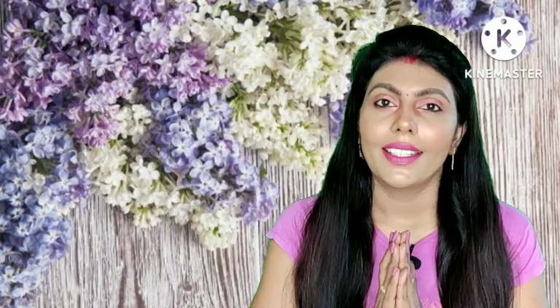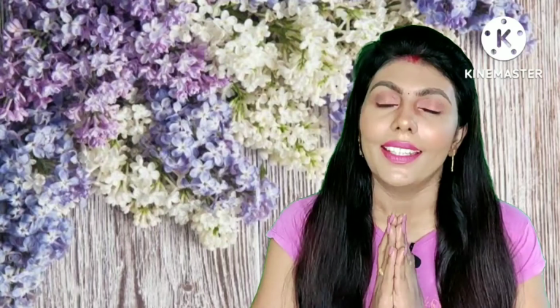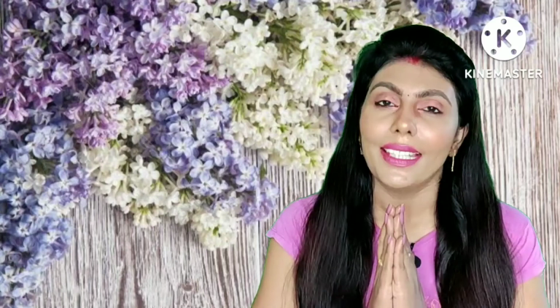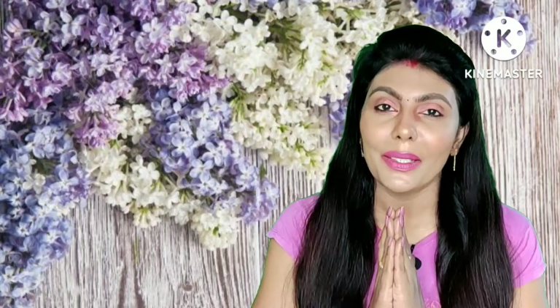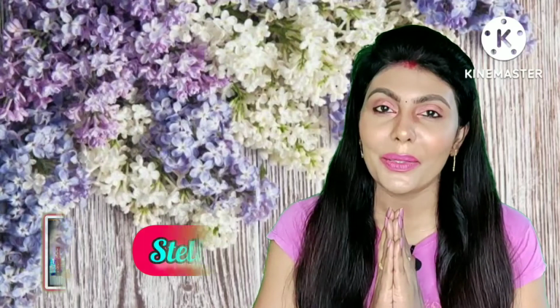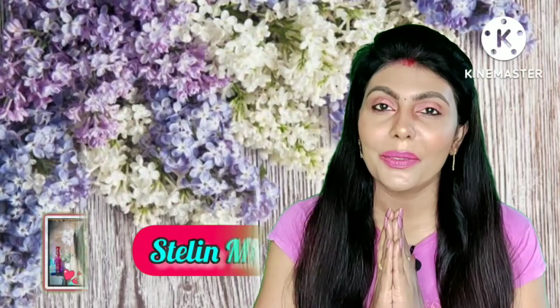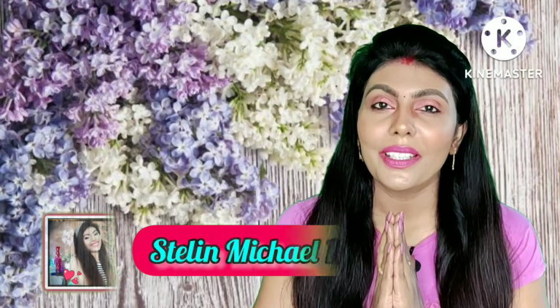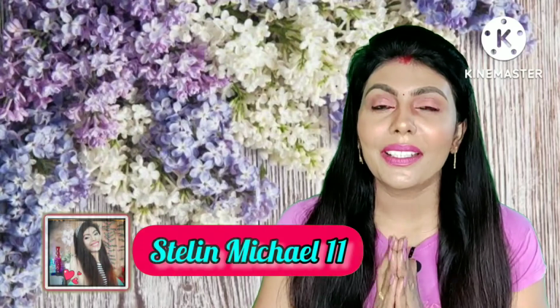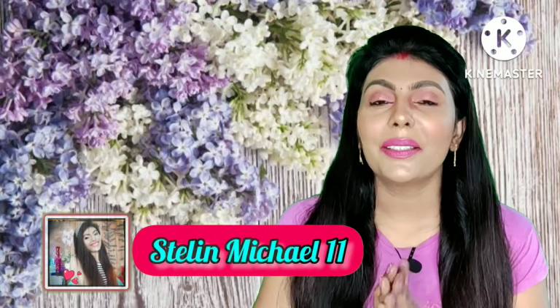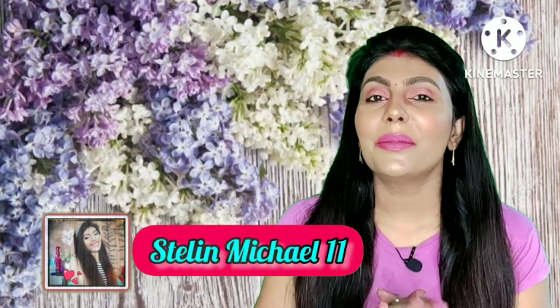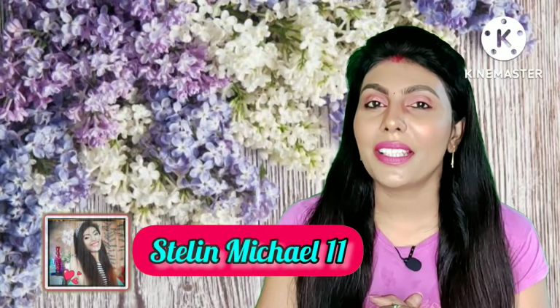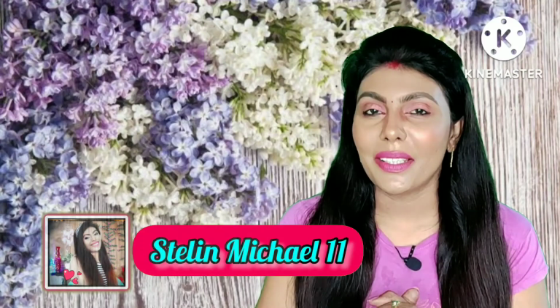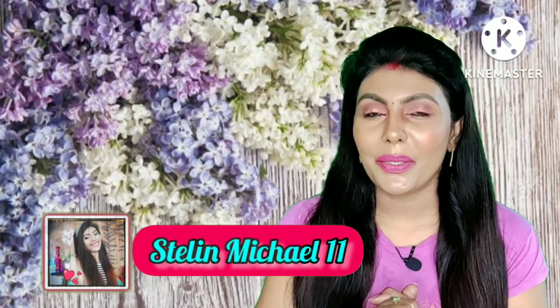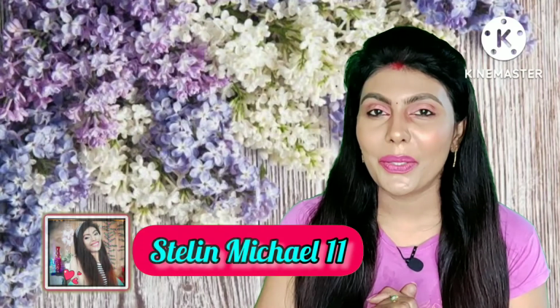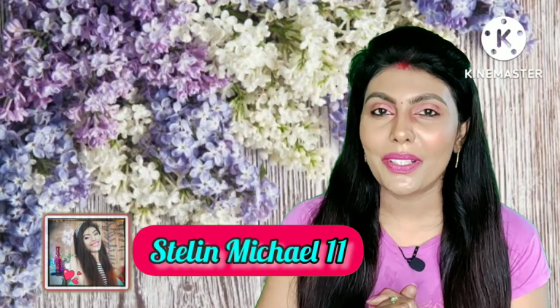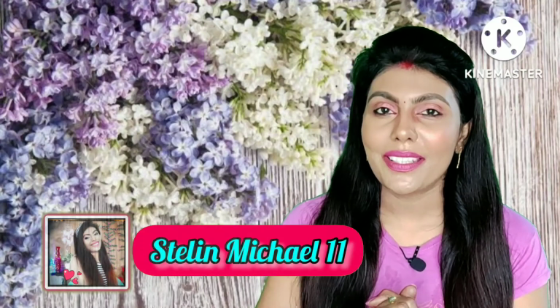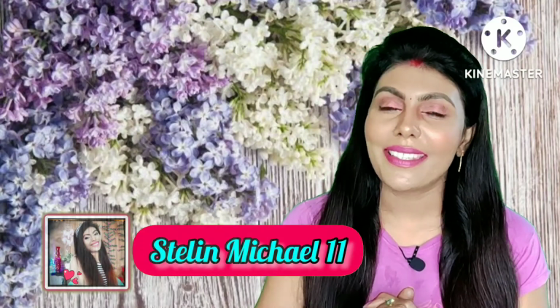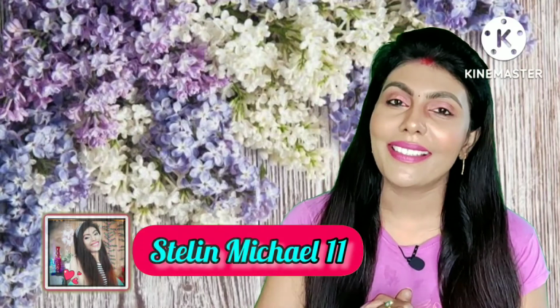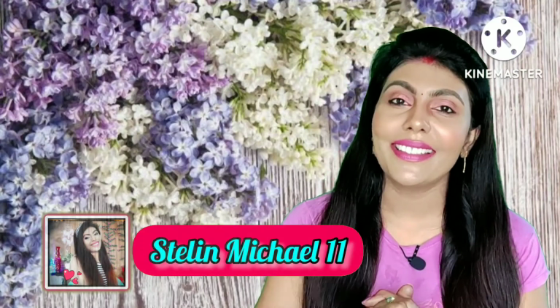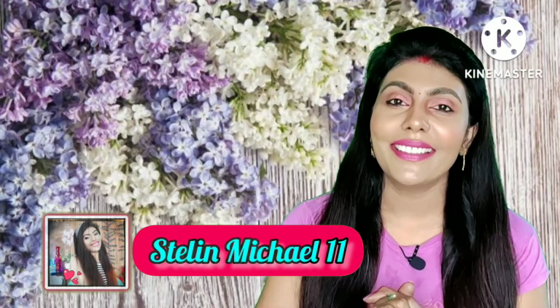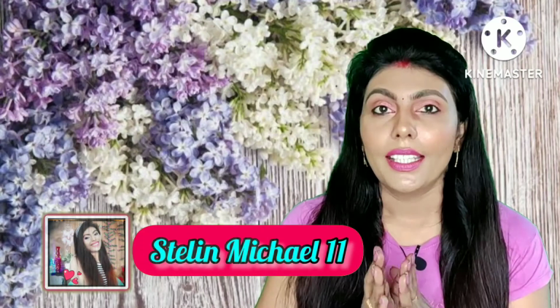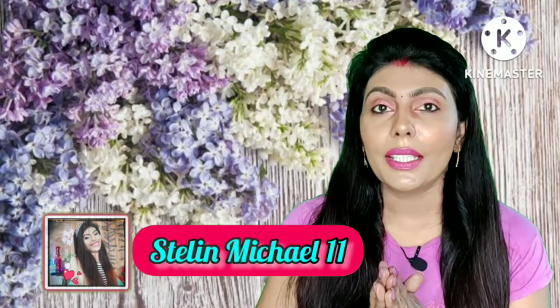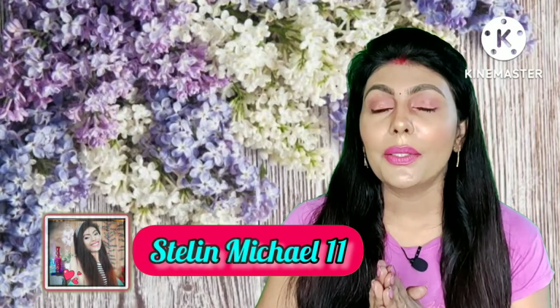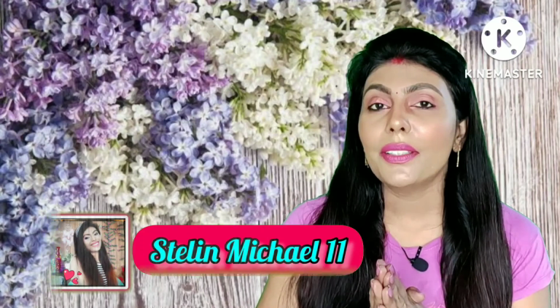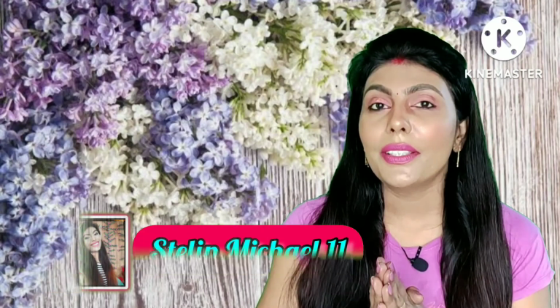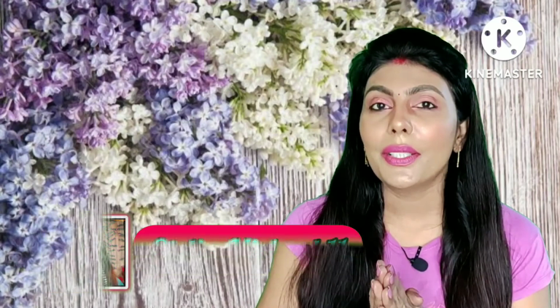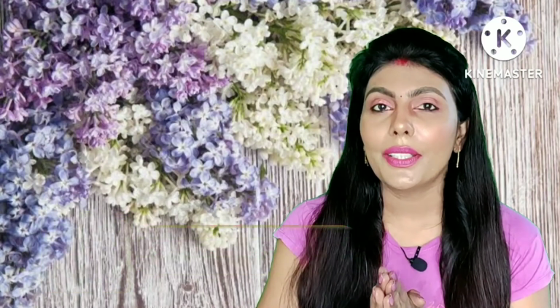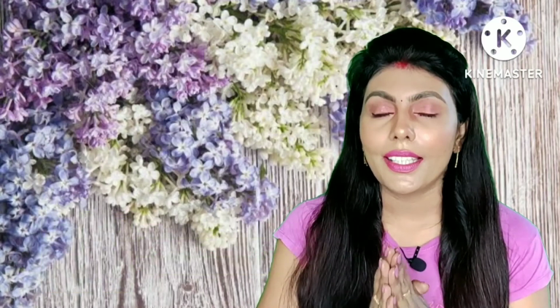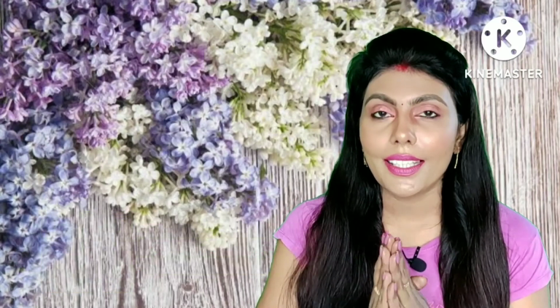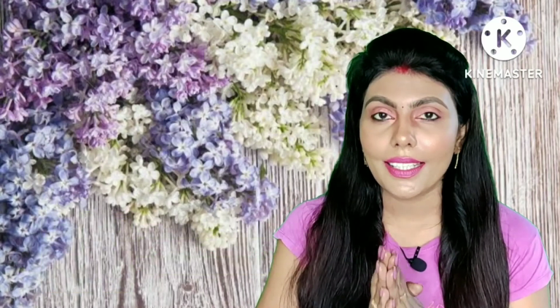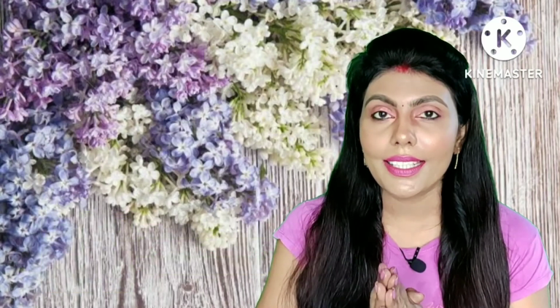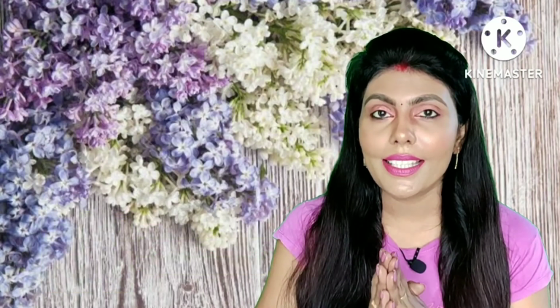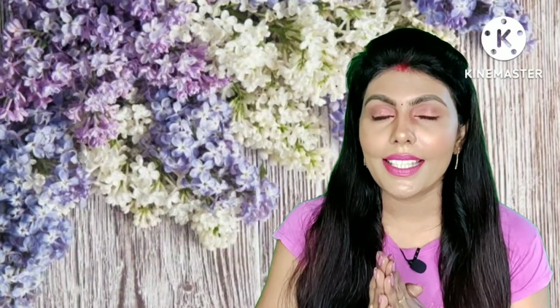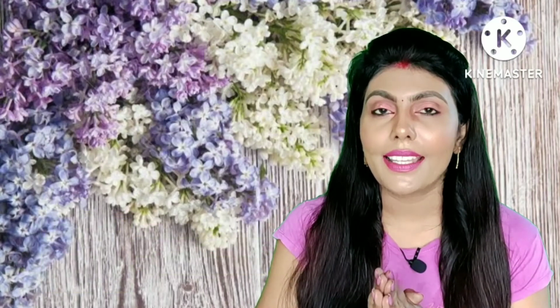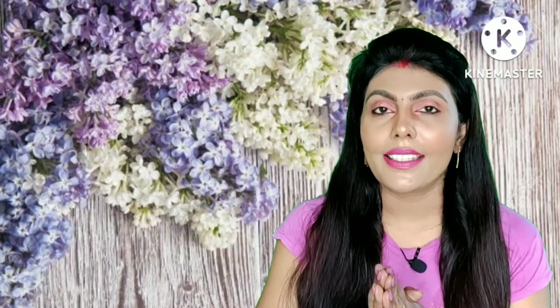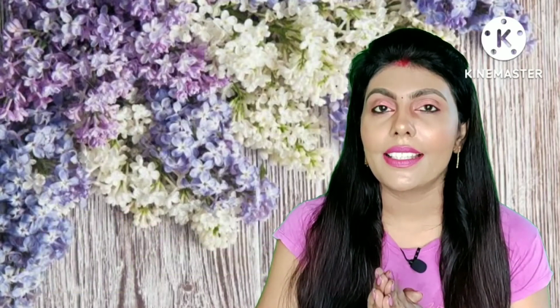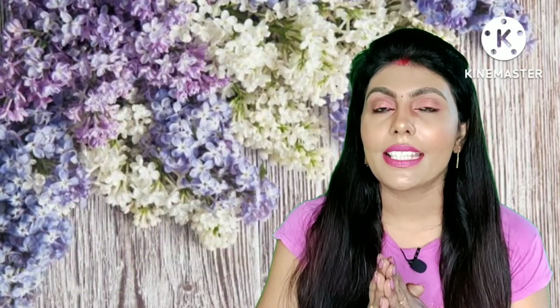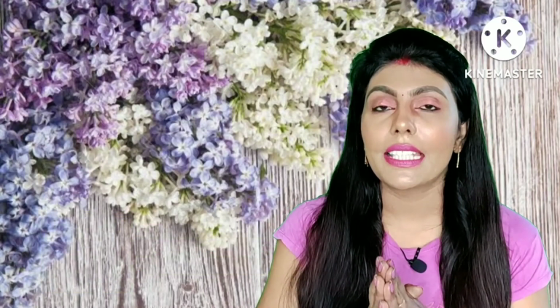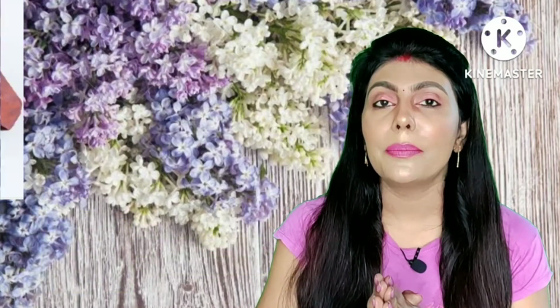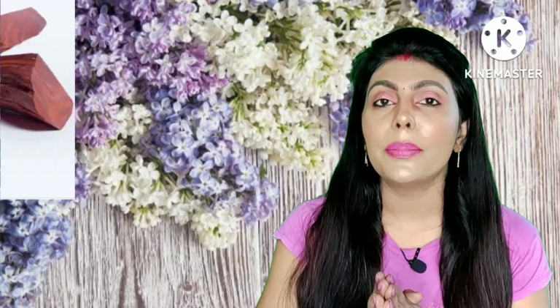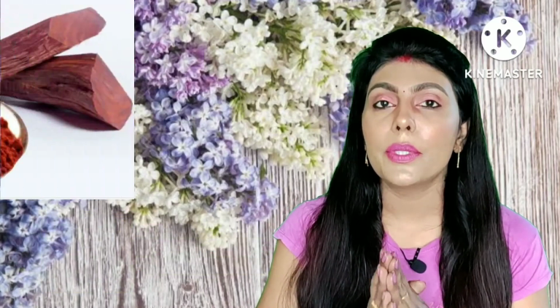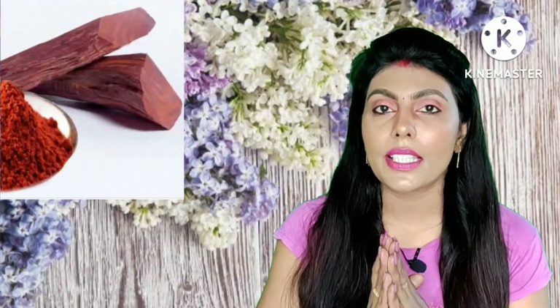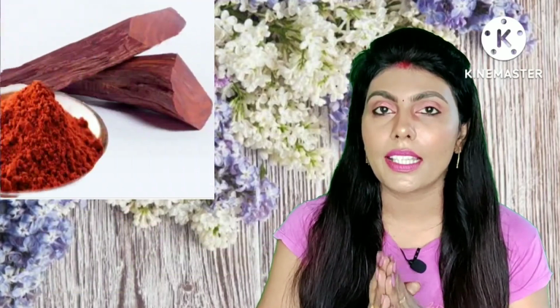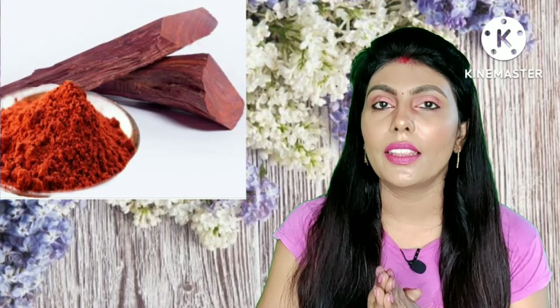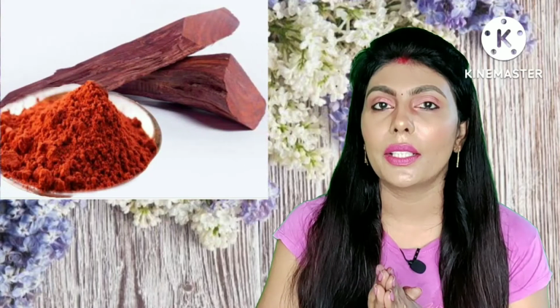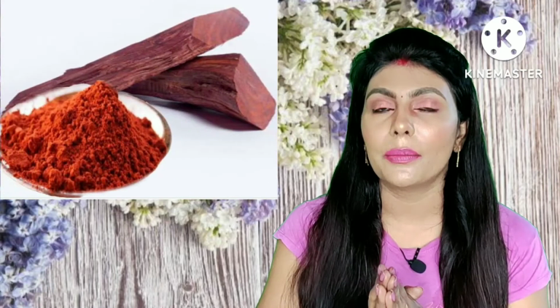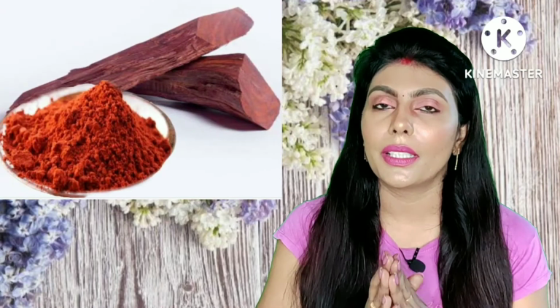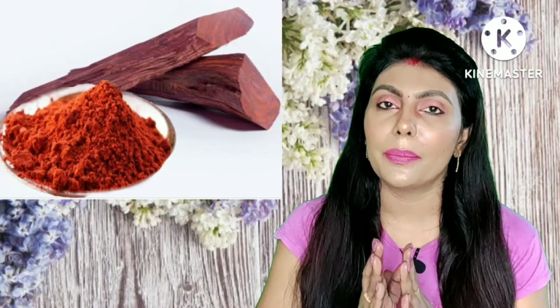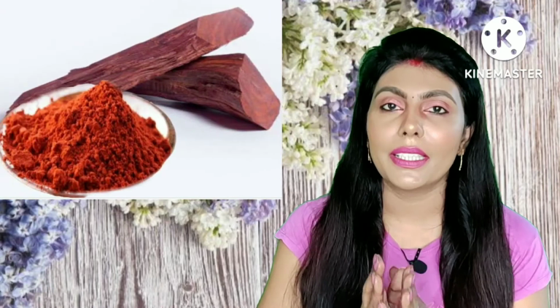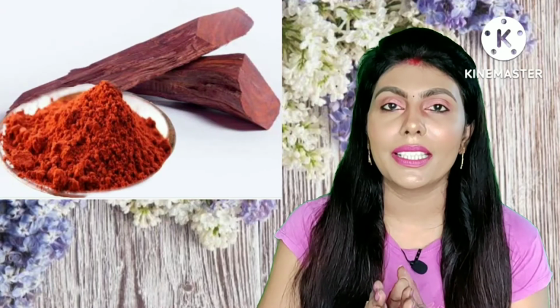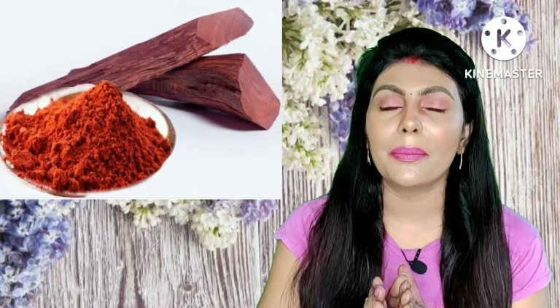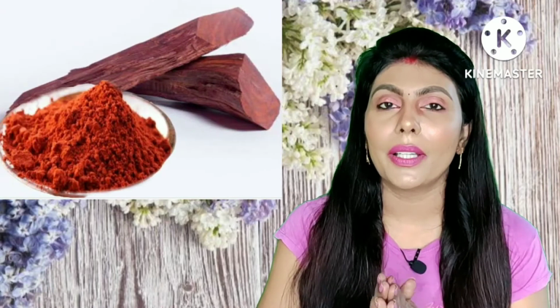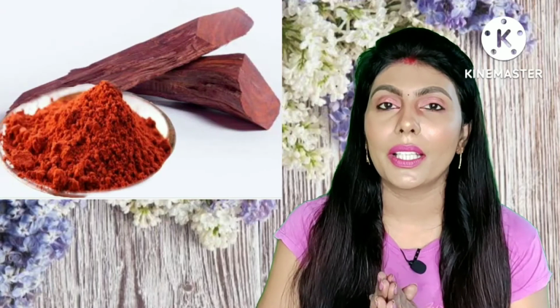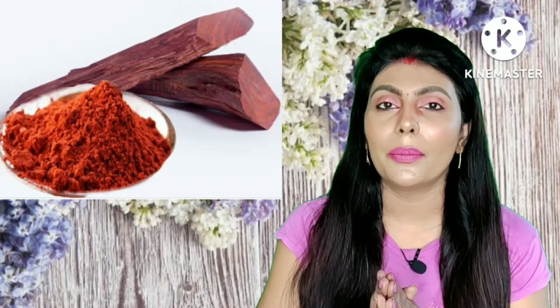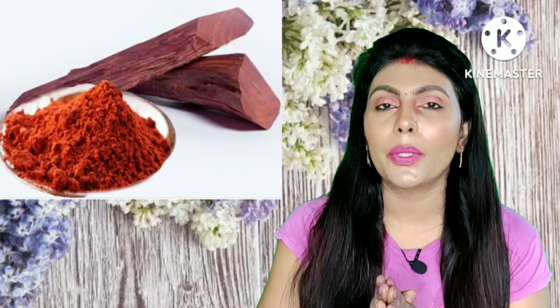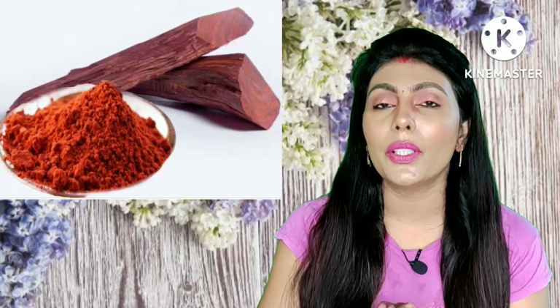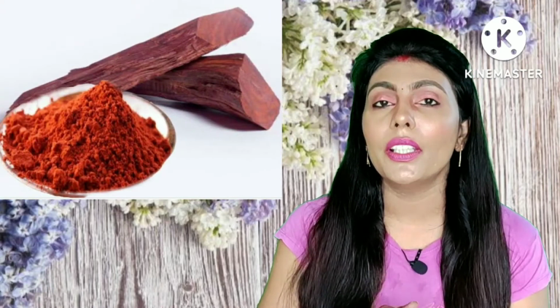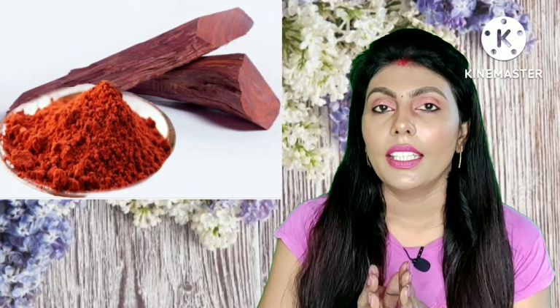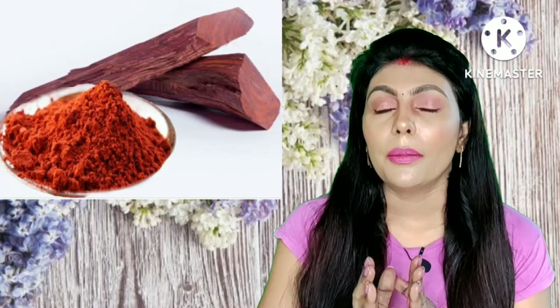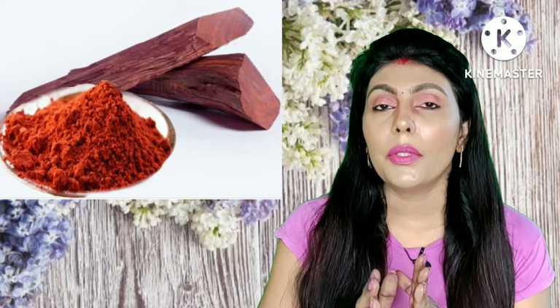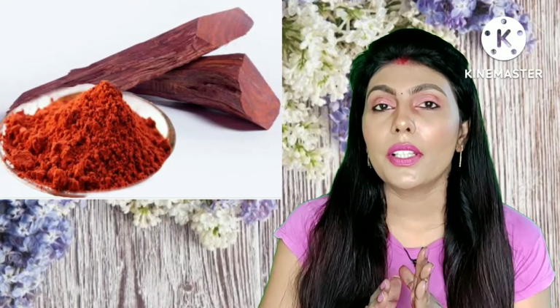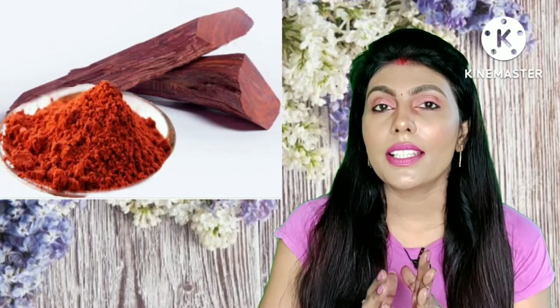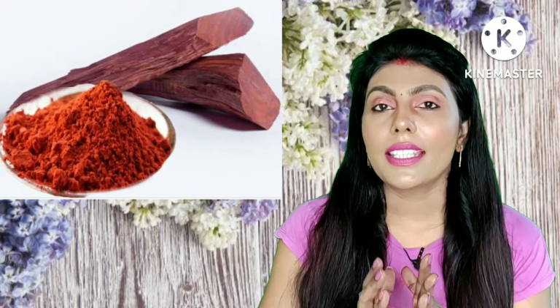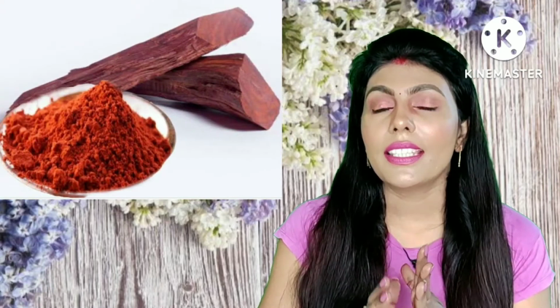Hello everyone, my name is Stelline. In today's video, Red Sandal — Sigapu Santana — let's see how we can apply it to our skin.